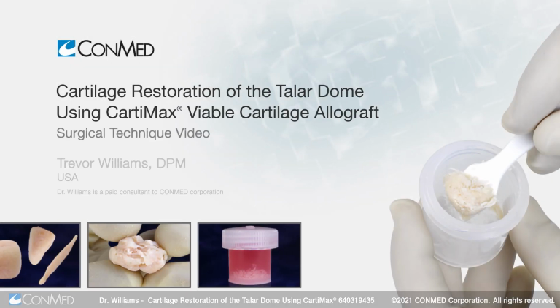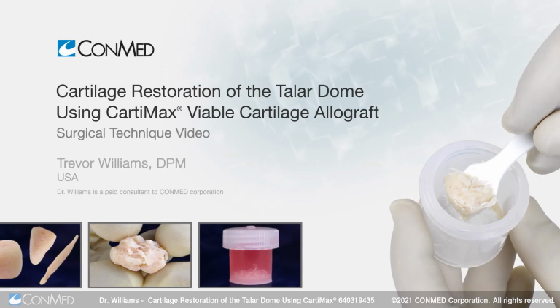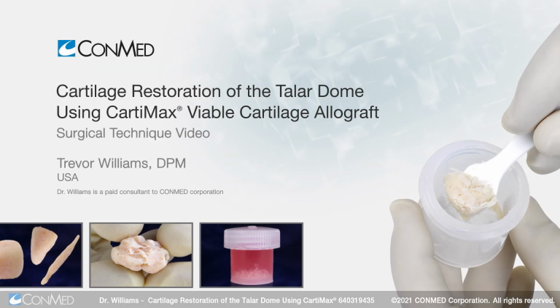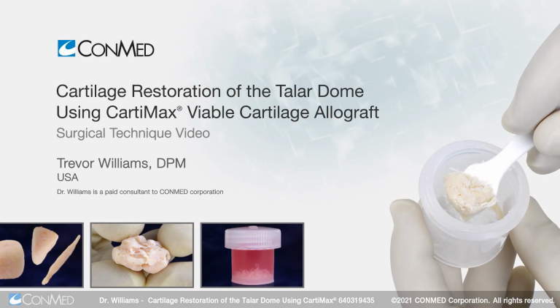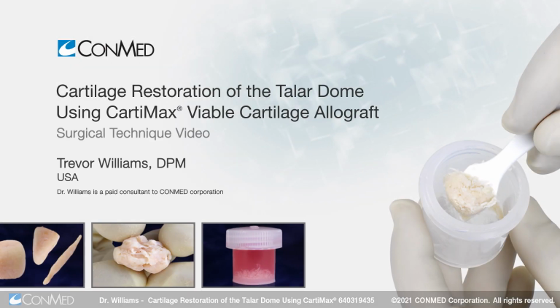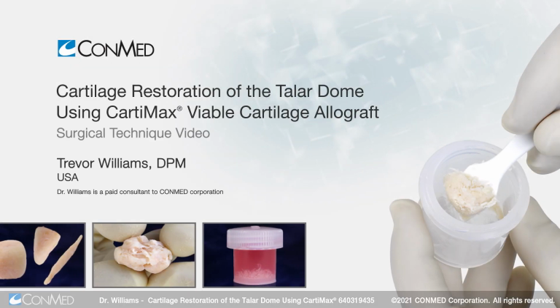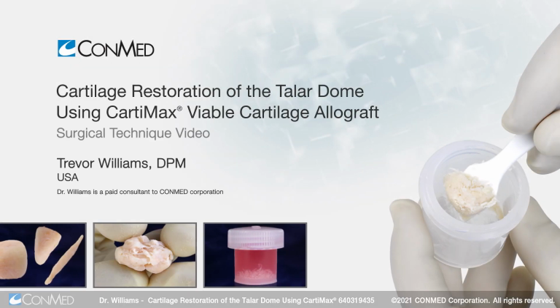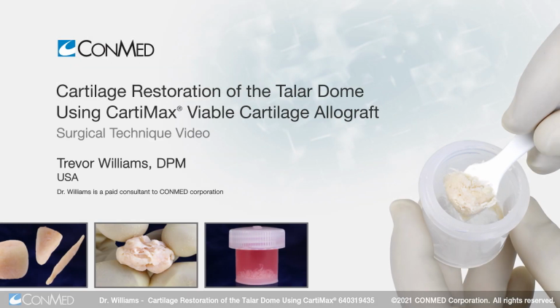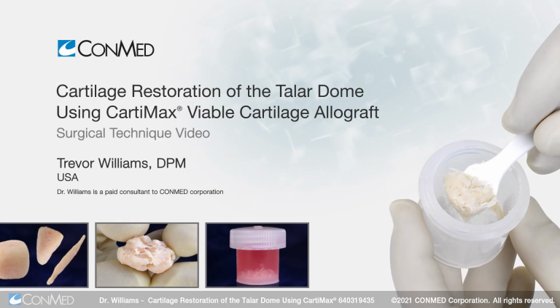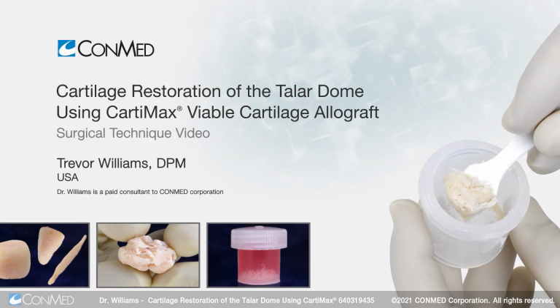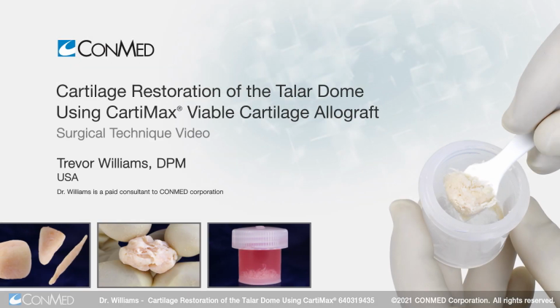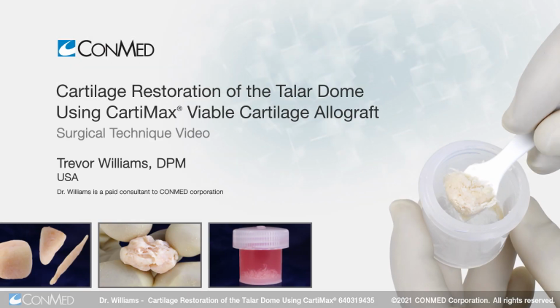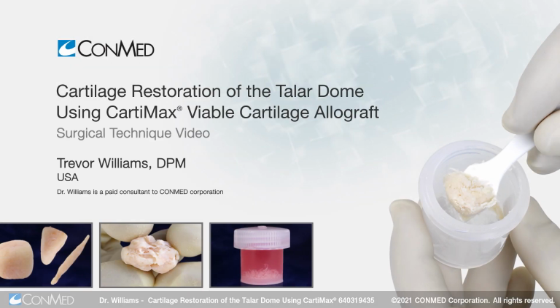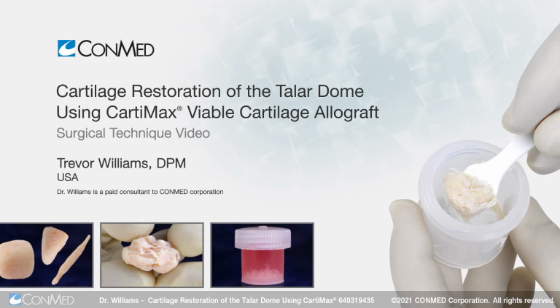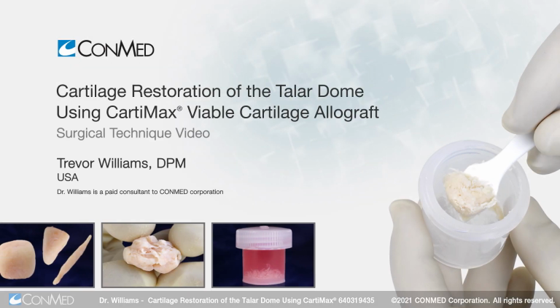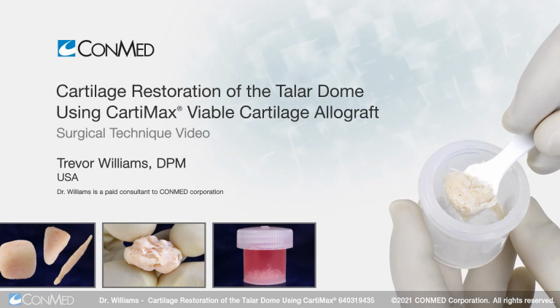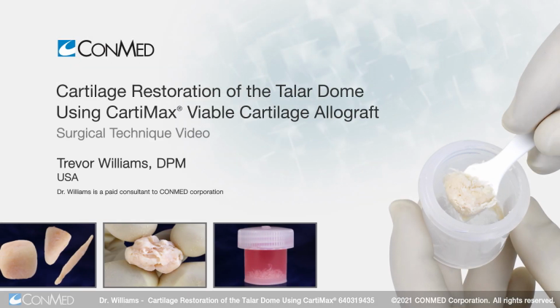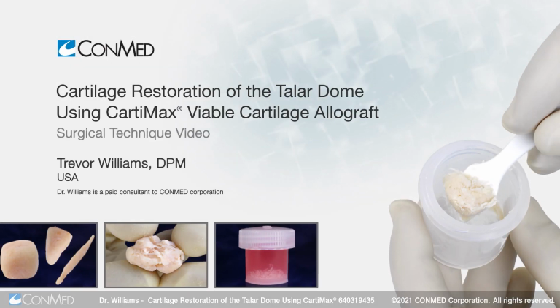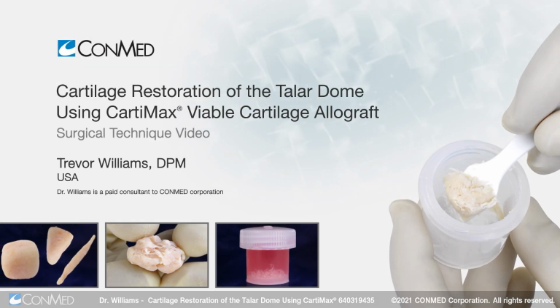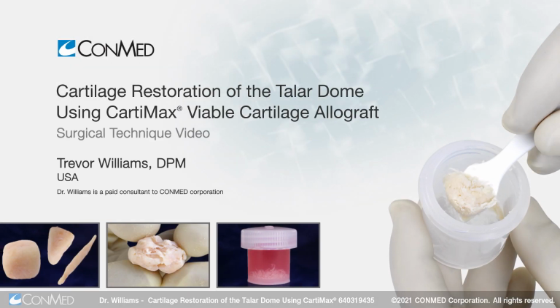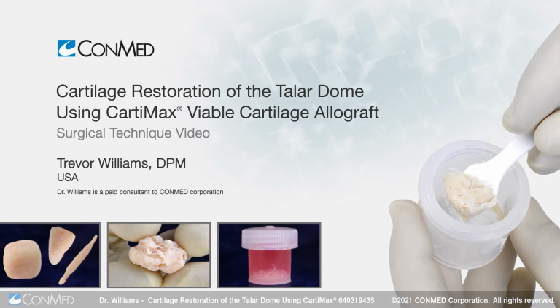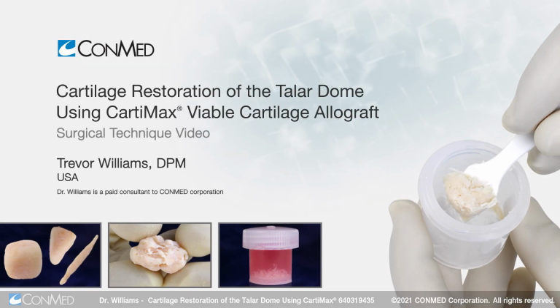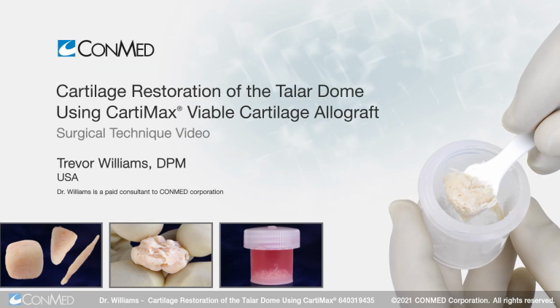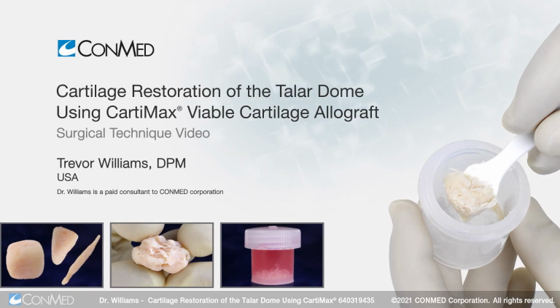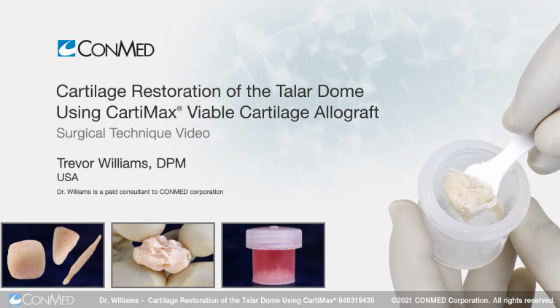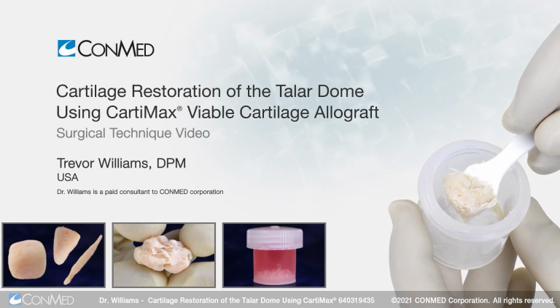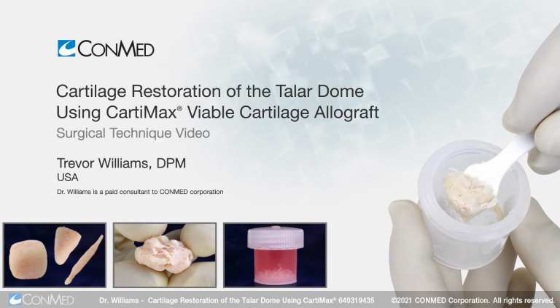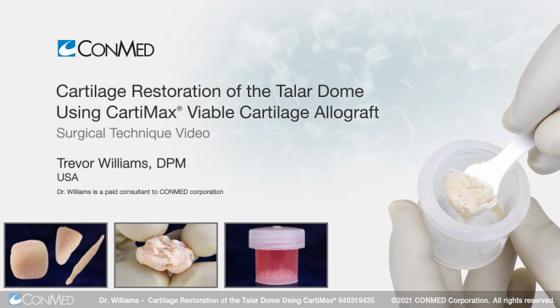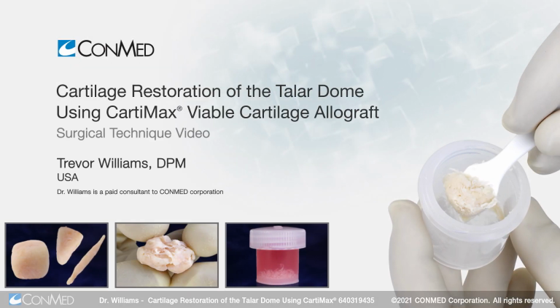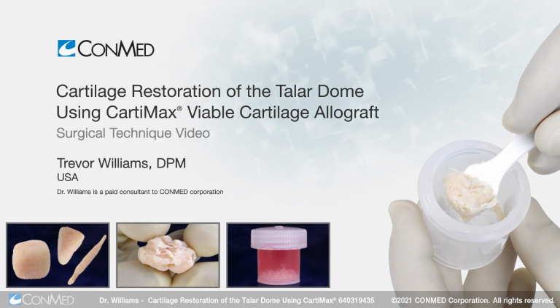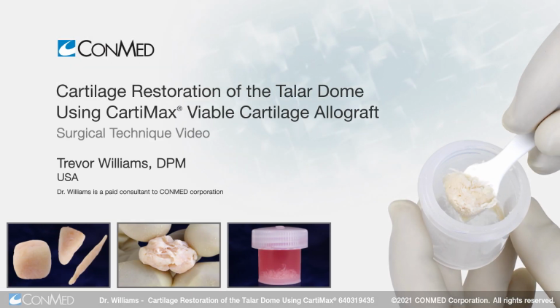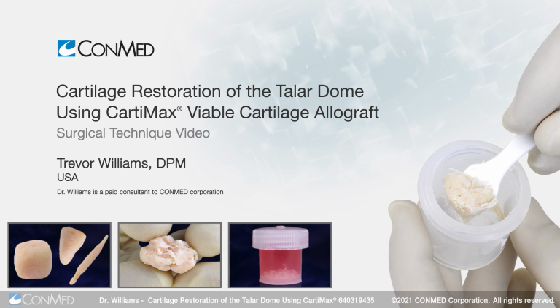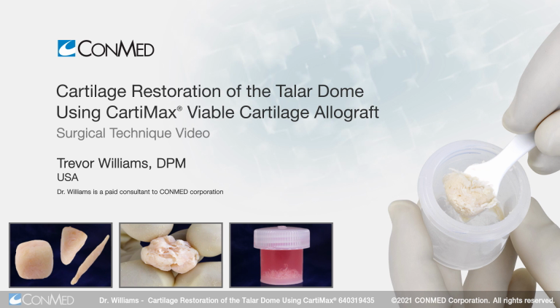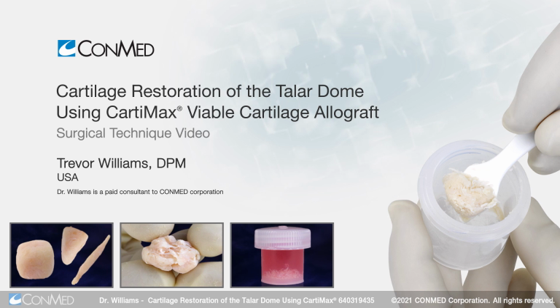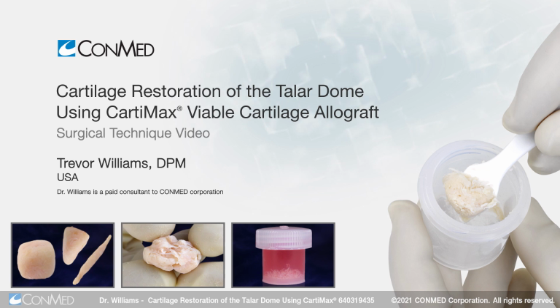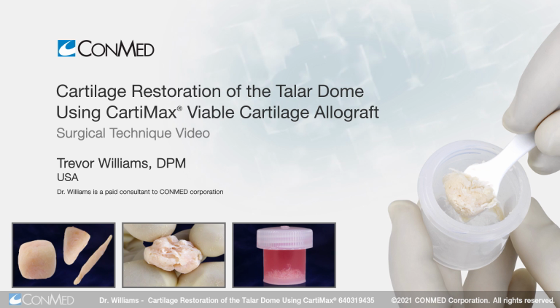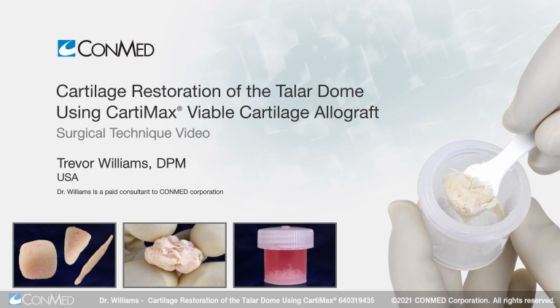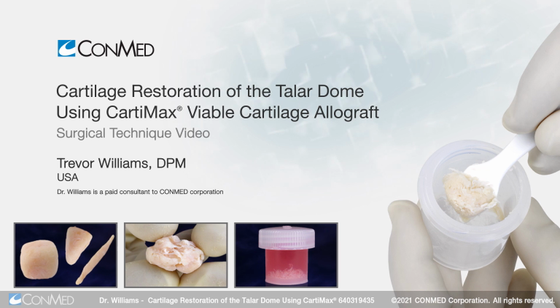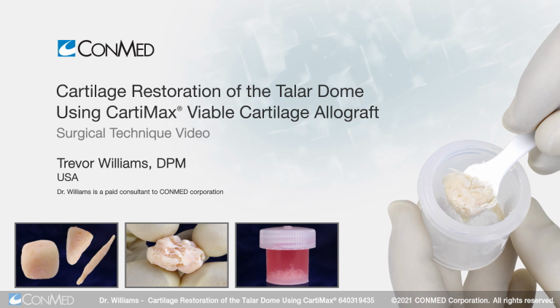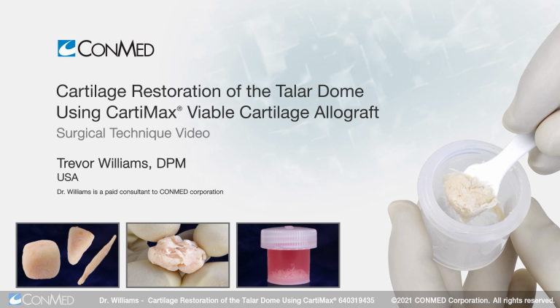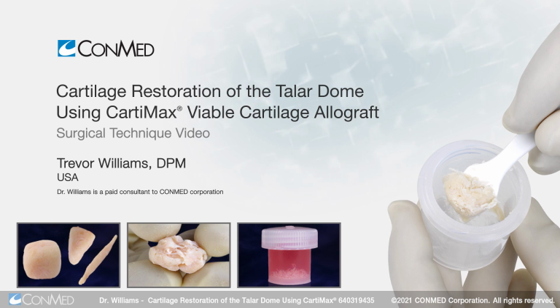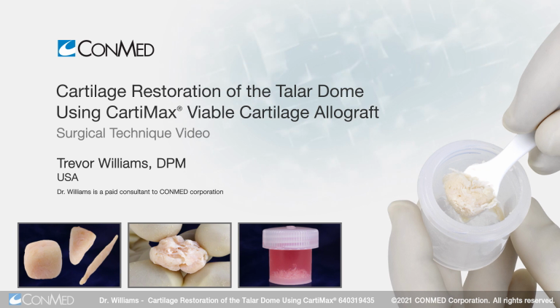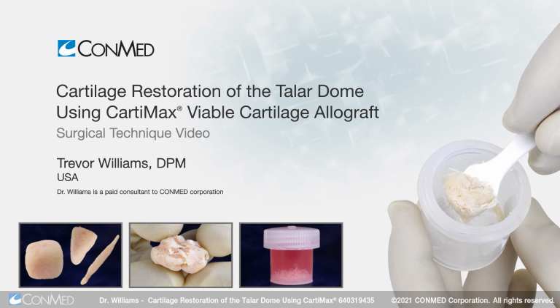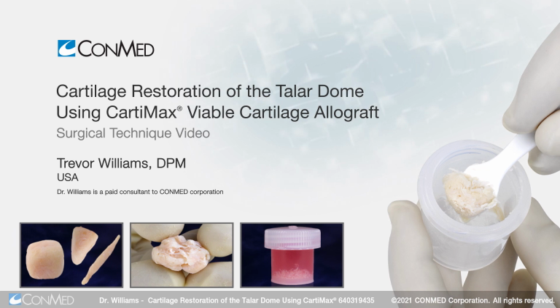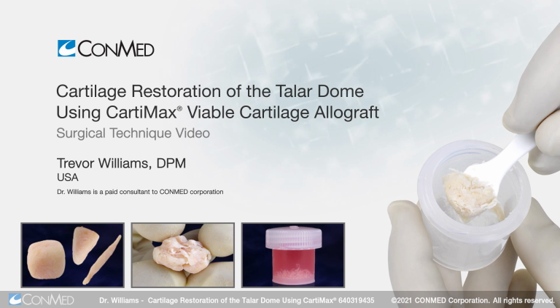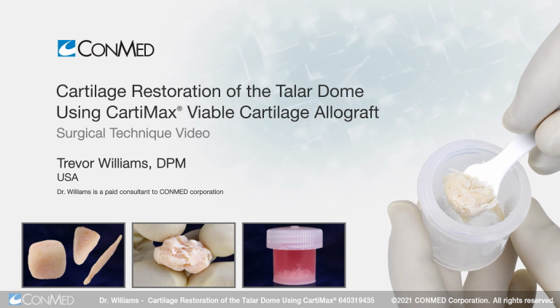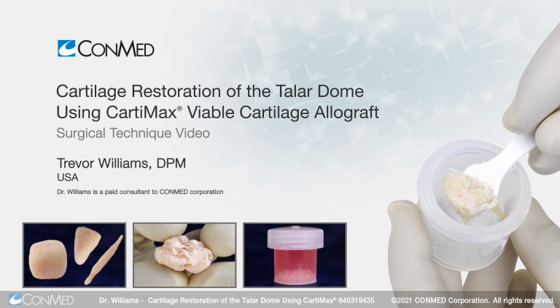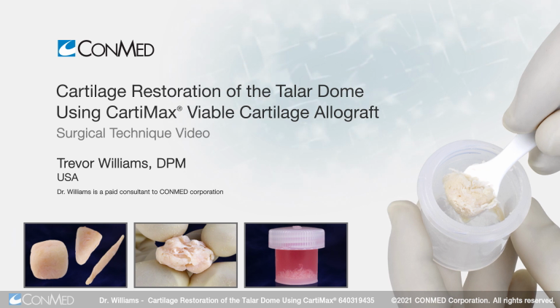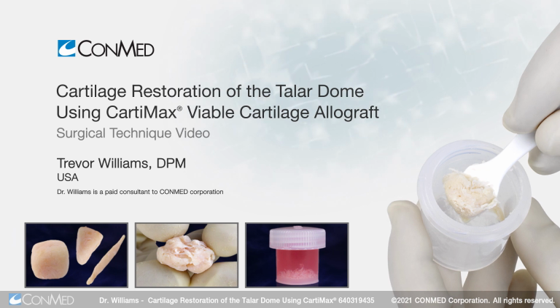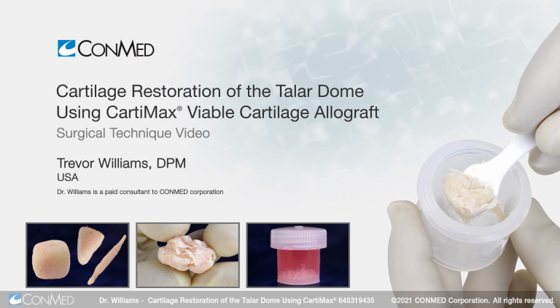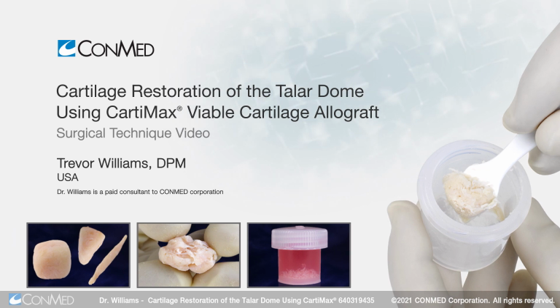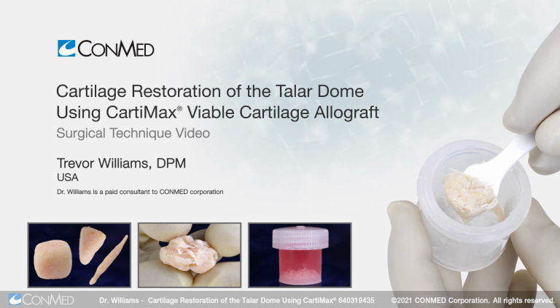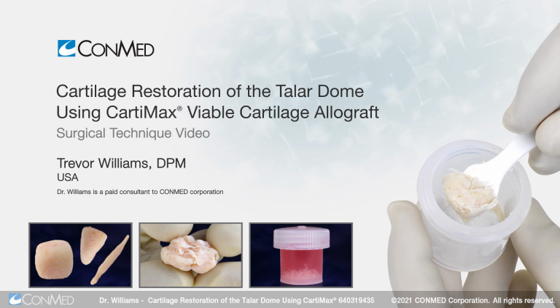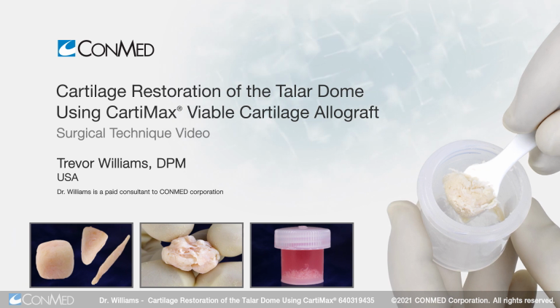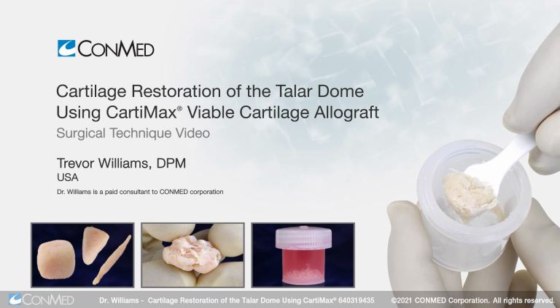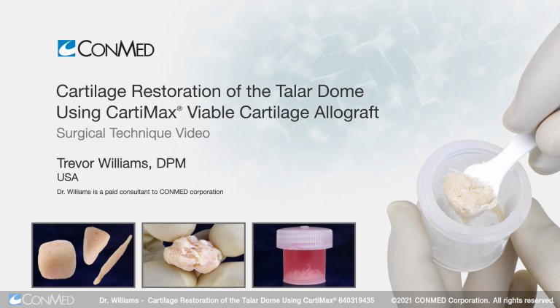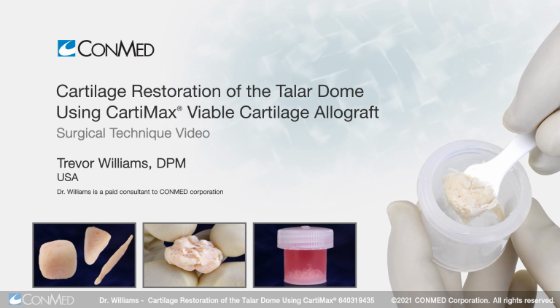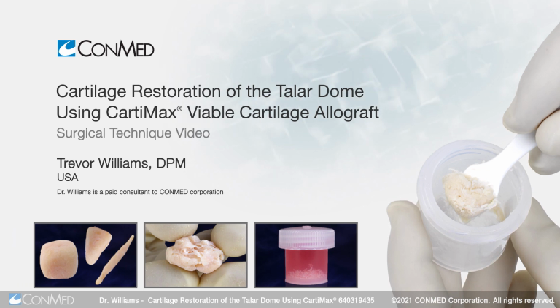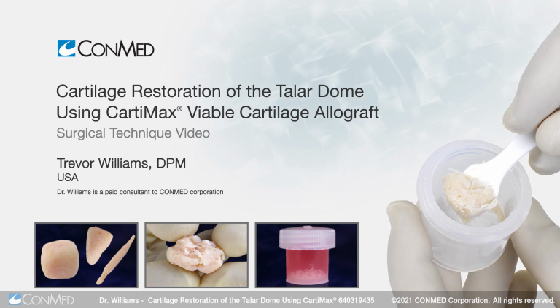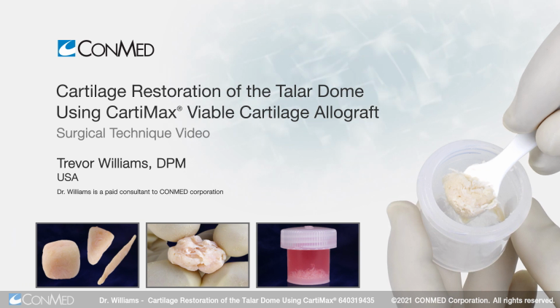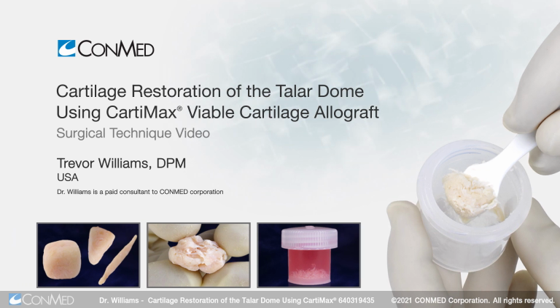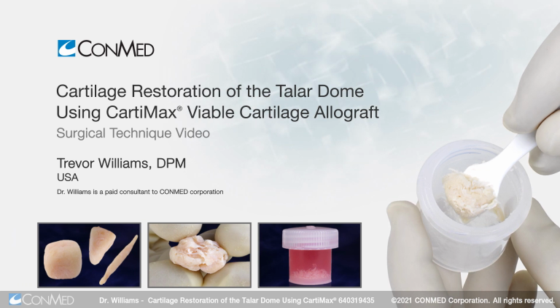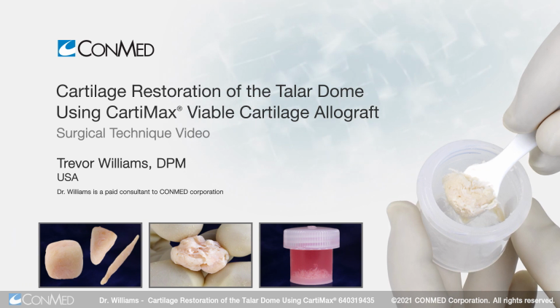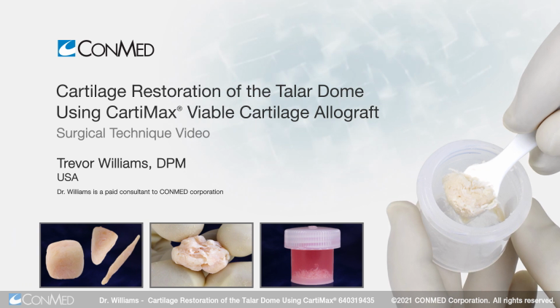I'm Dr. Trevor Williams, a foot and ankle surgeon based out of West Jordan, Utah, a podiatrist by training. I've been in practice for almost 18 years now.